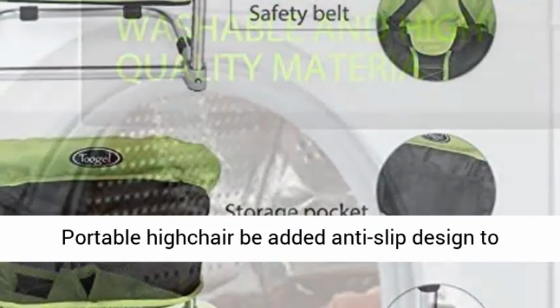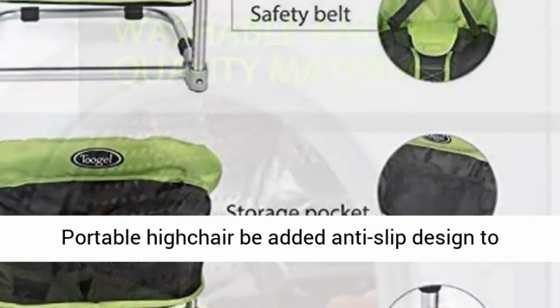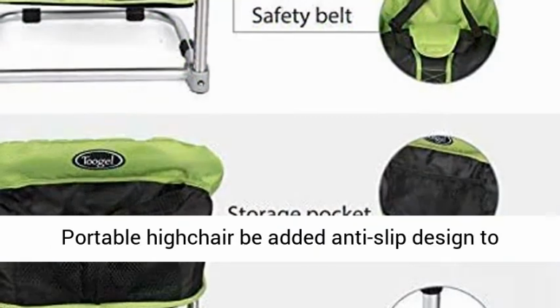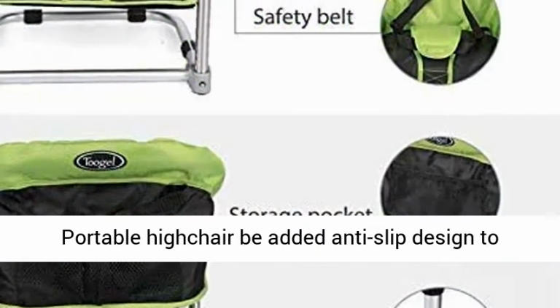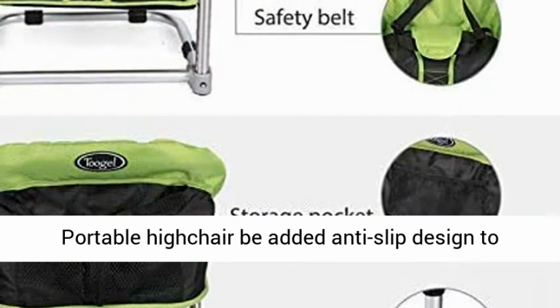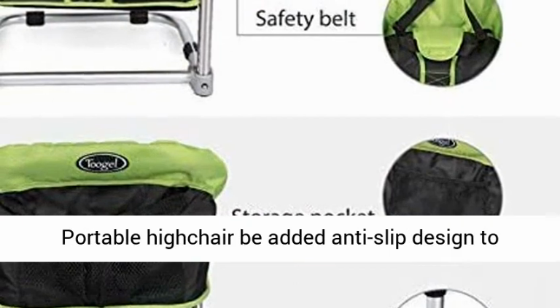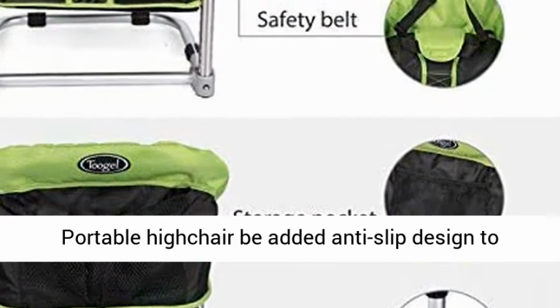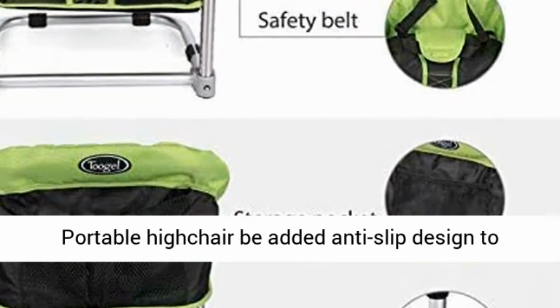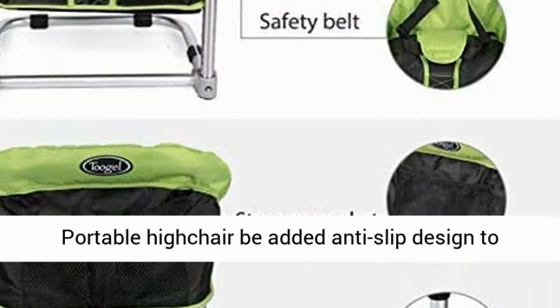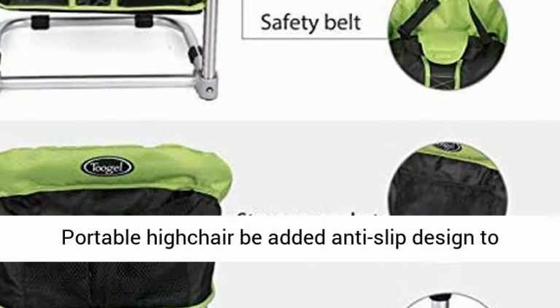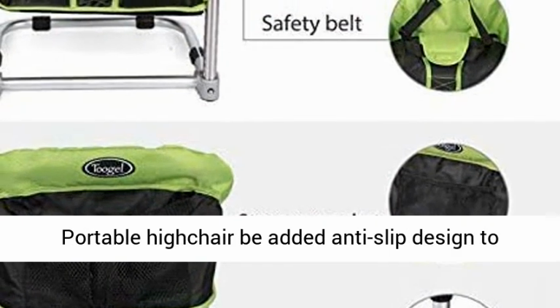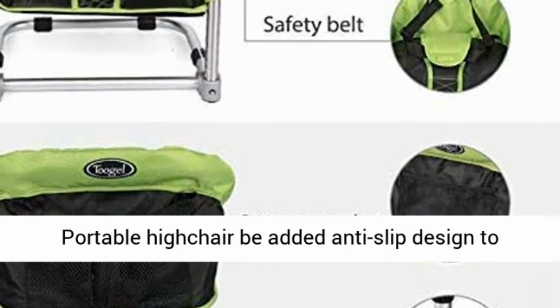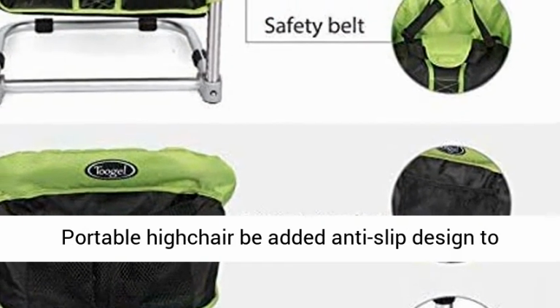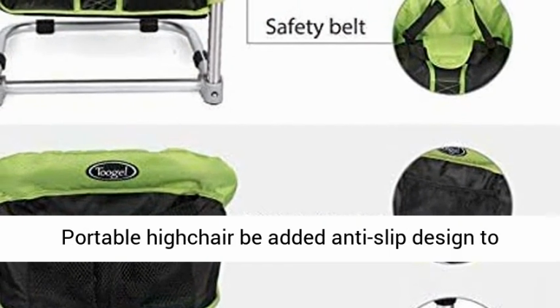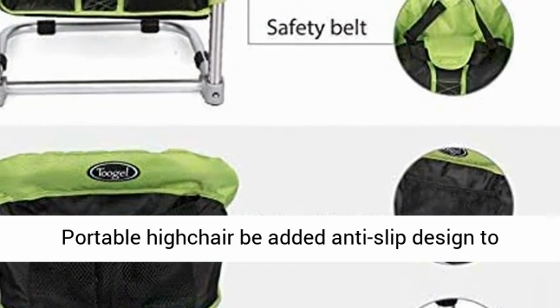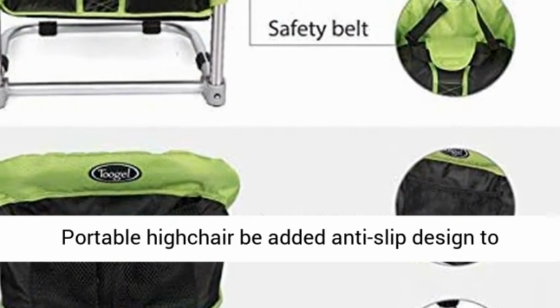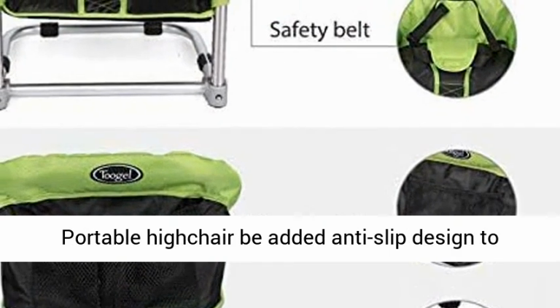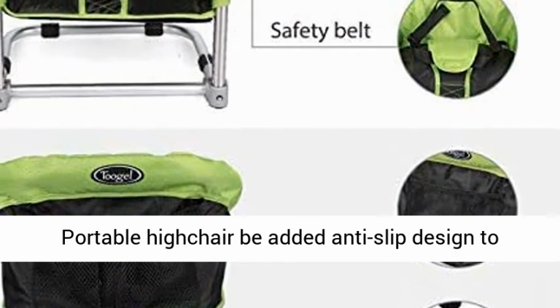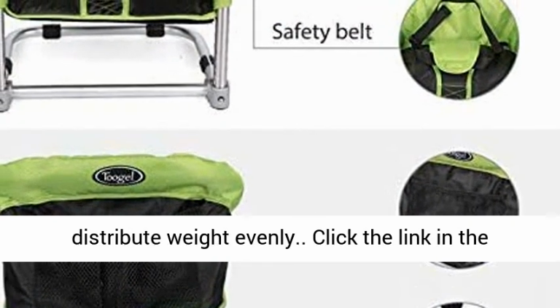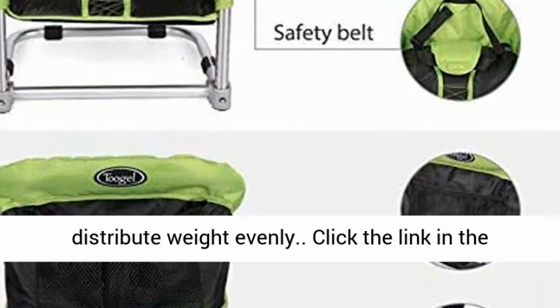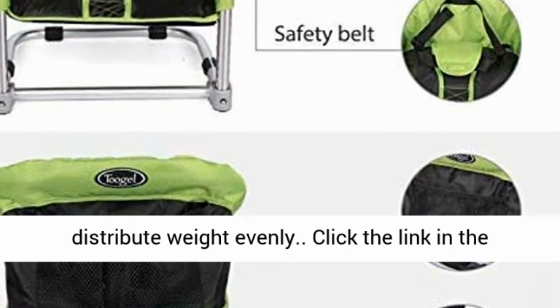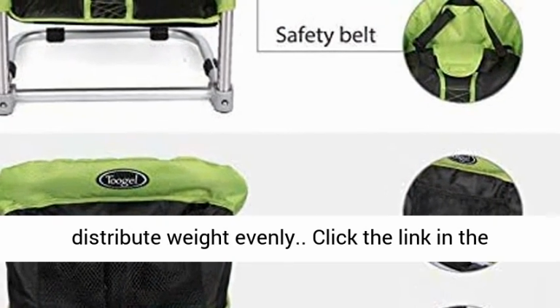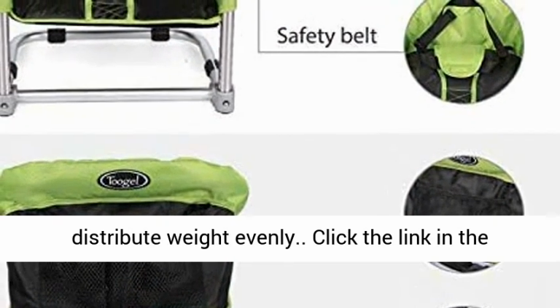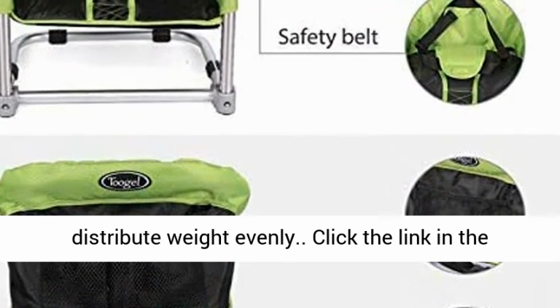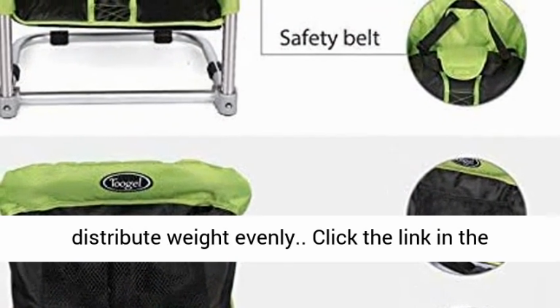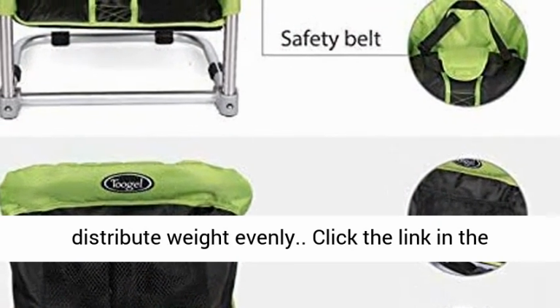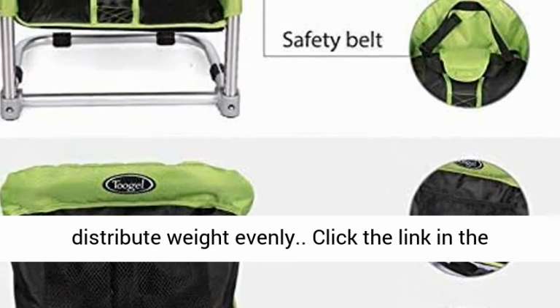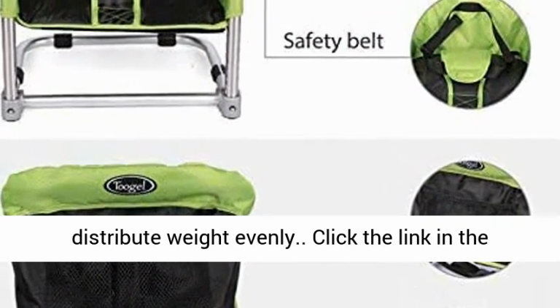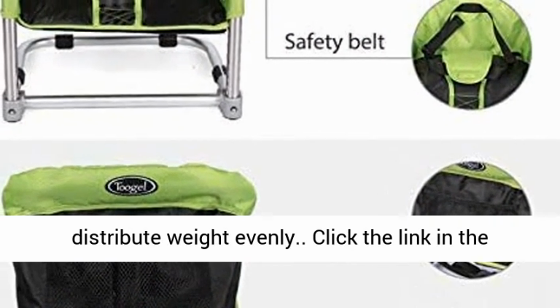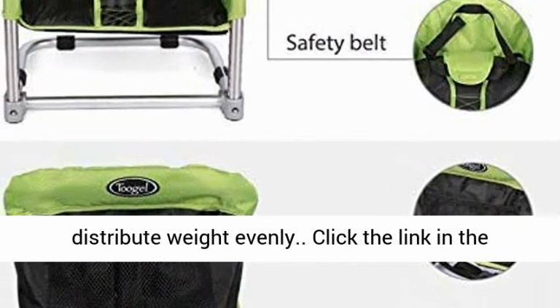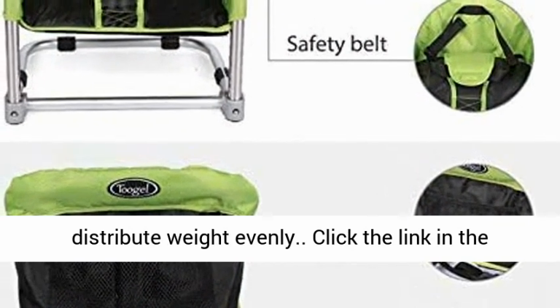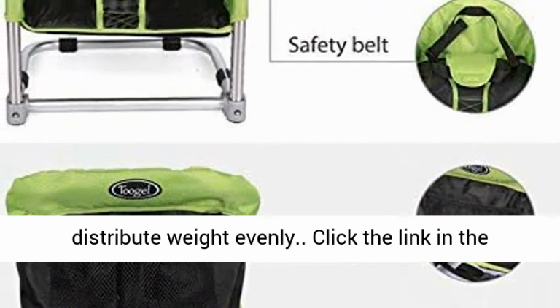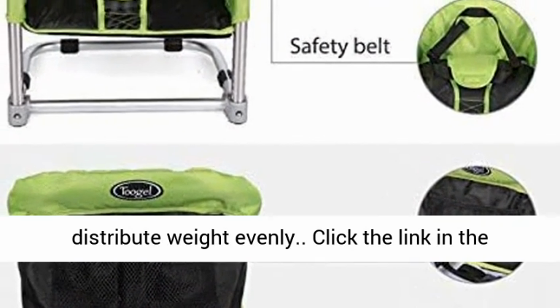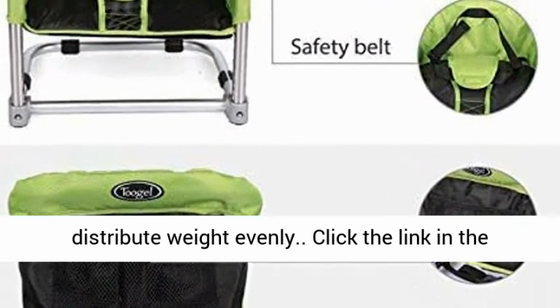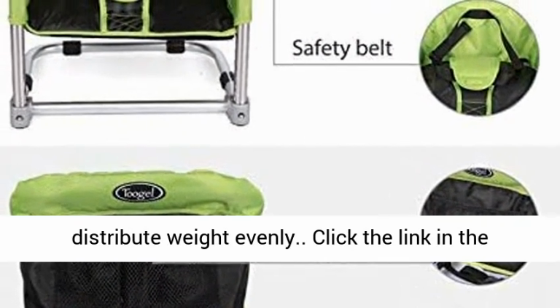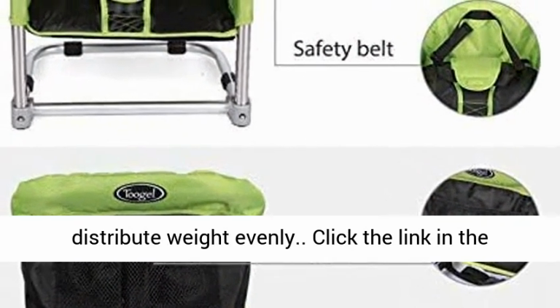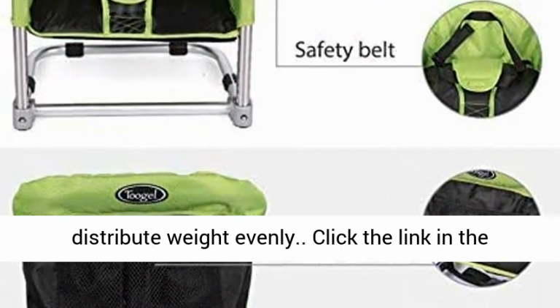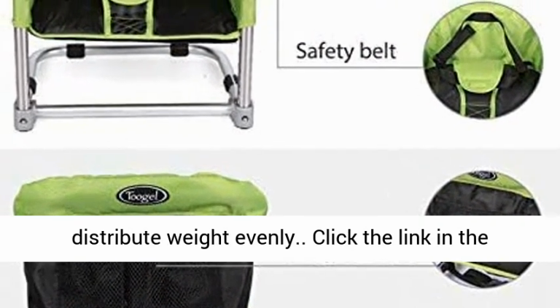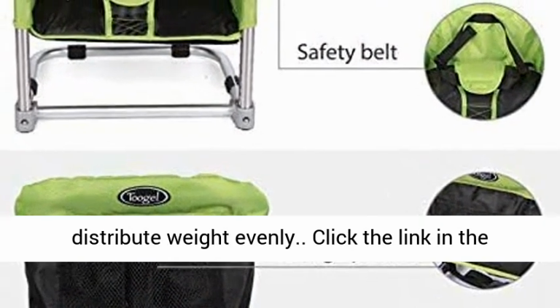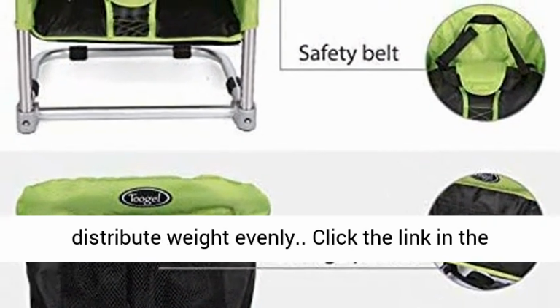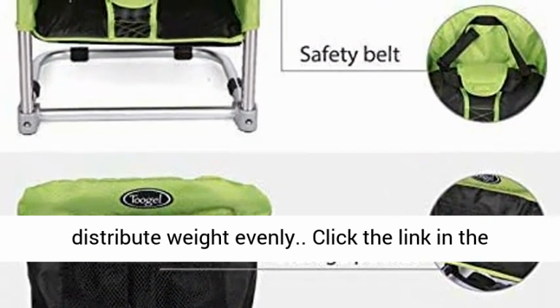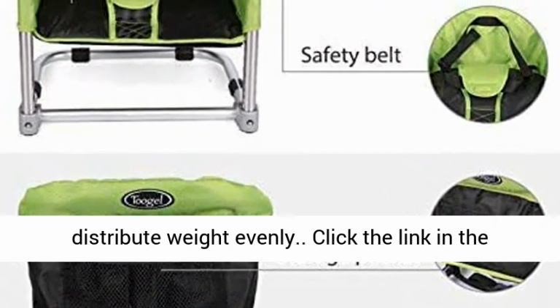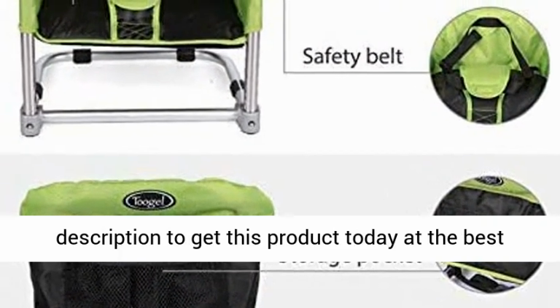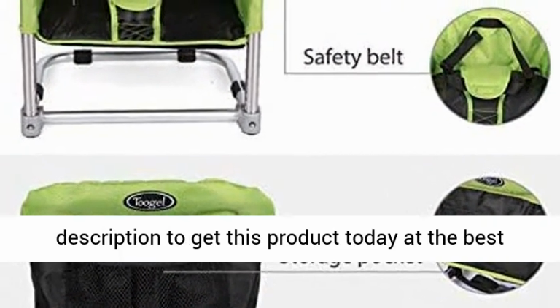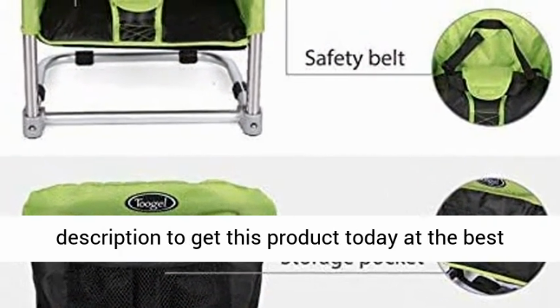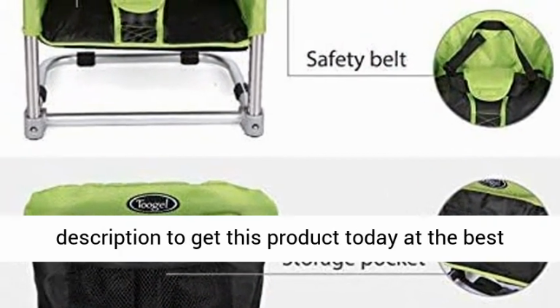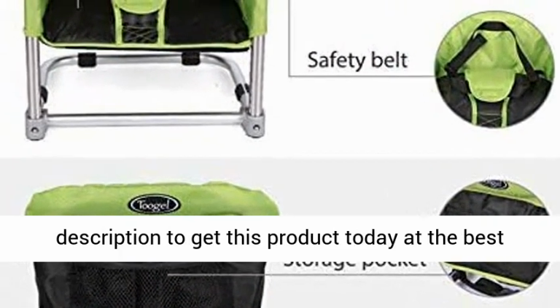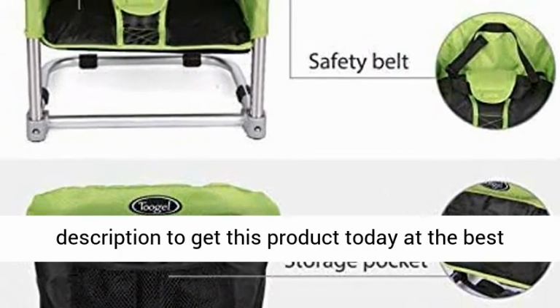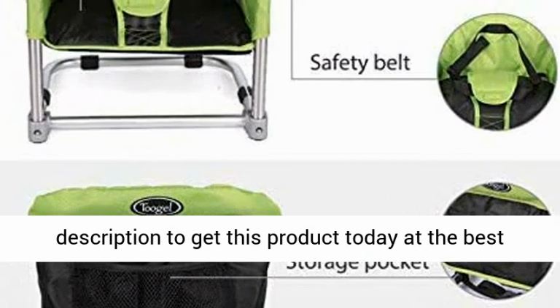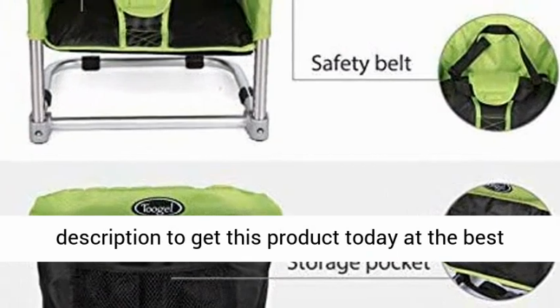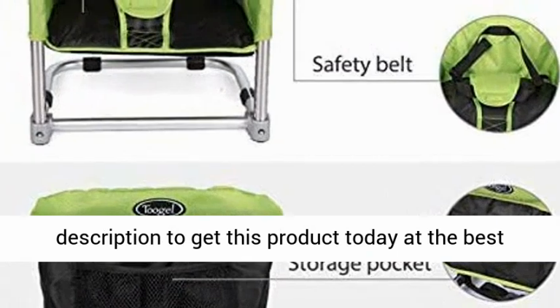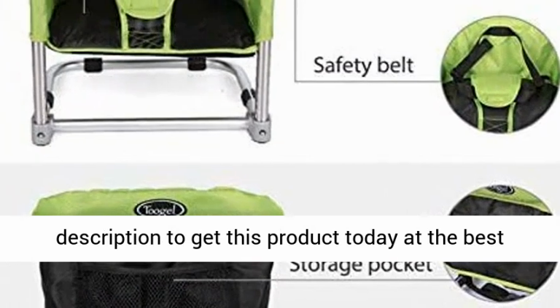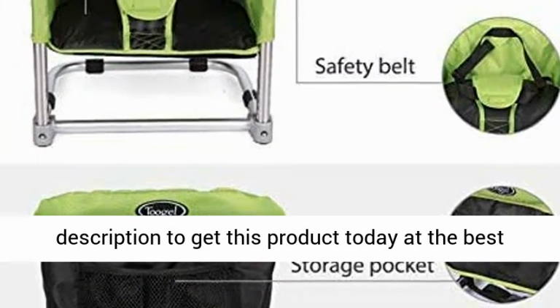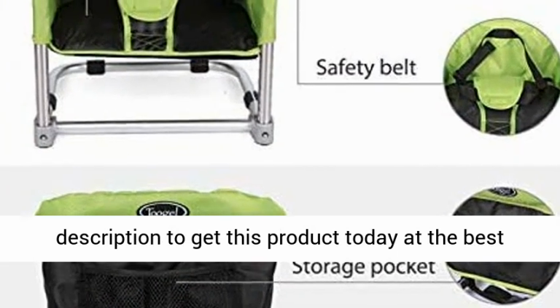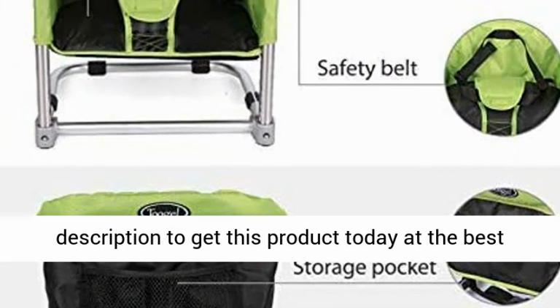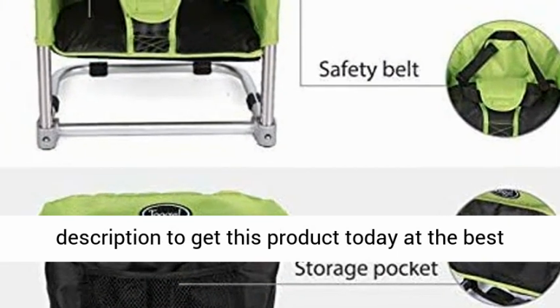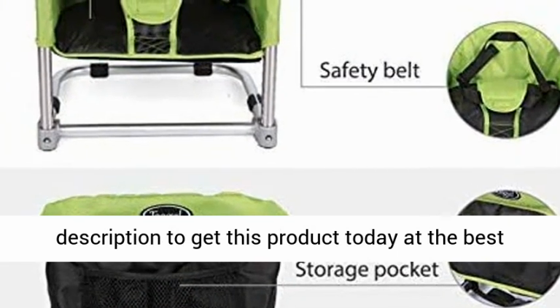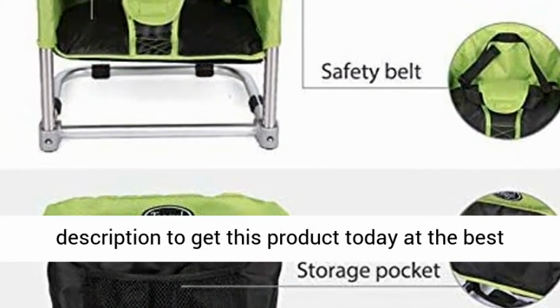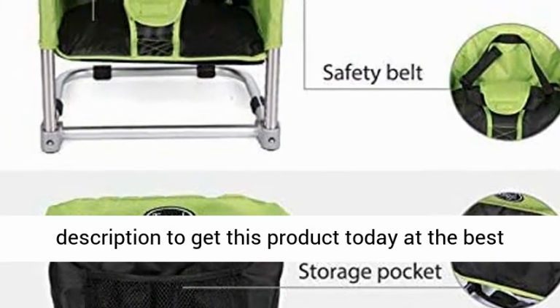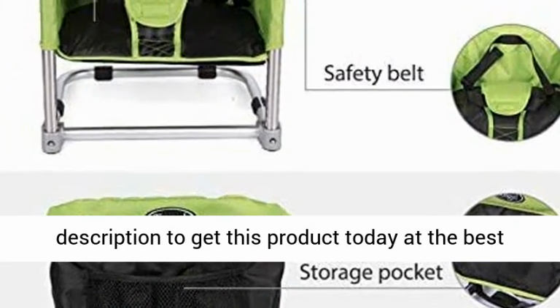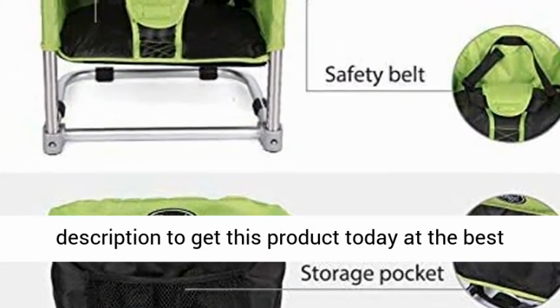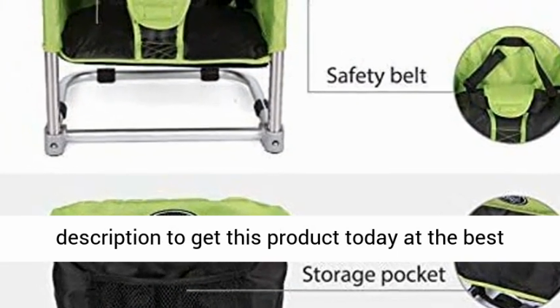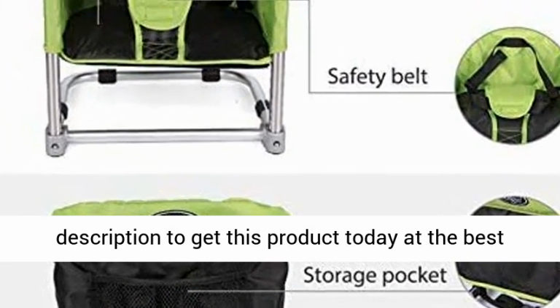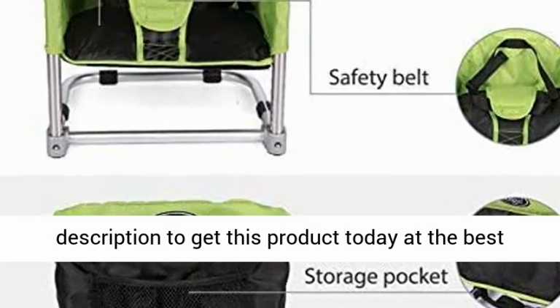Specially featured portable high chair with added anti-slip design to distribute weight evenly. Click the link in the description to get this product today at the best price.